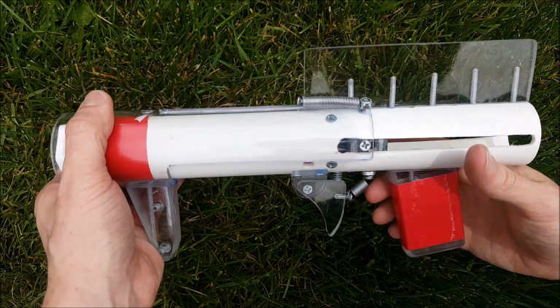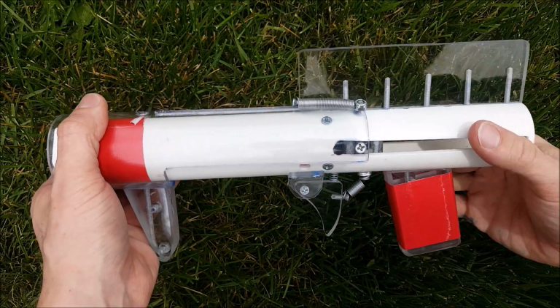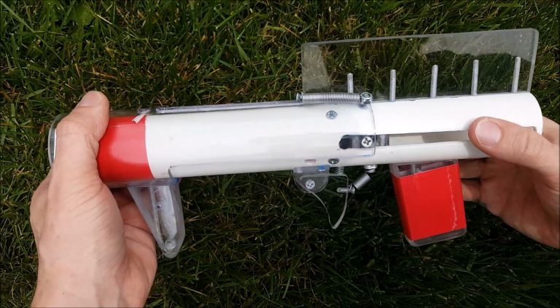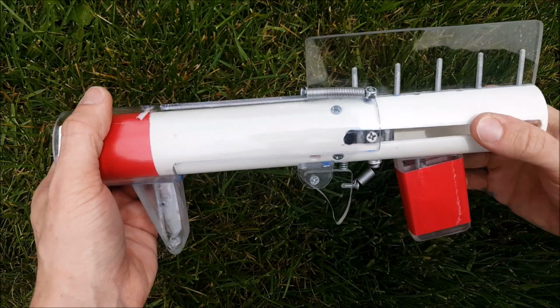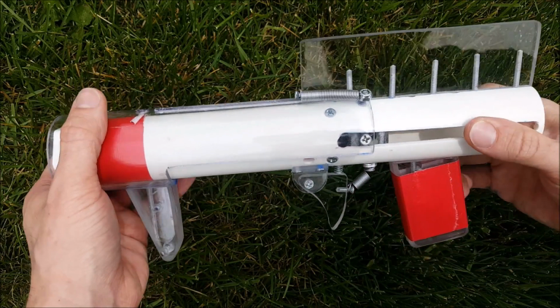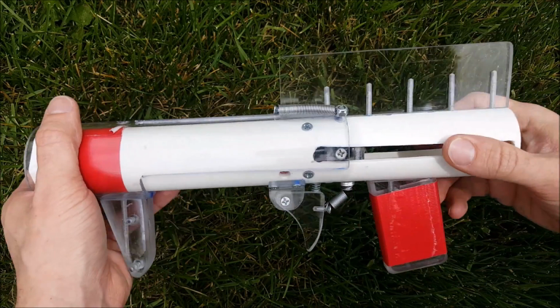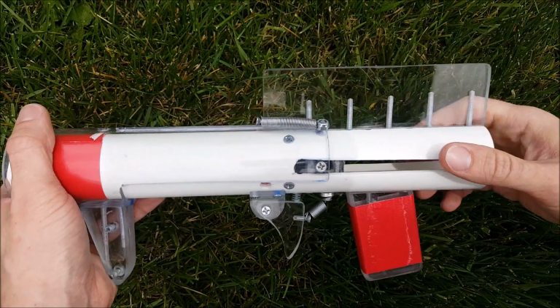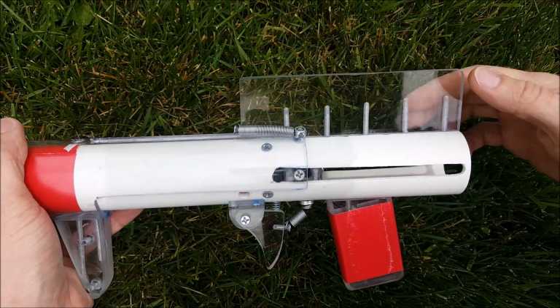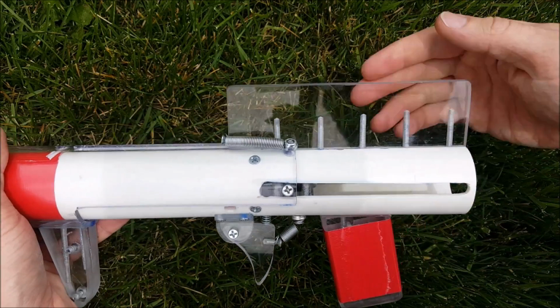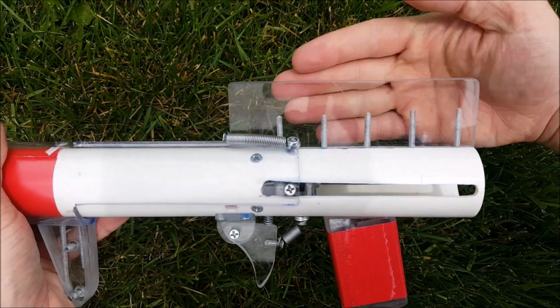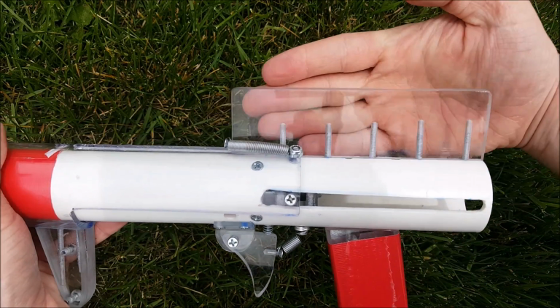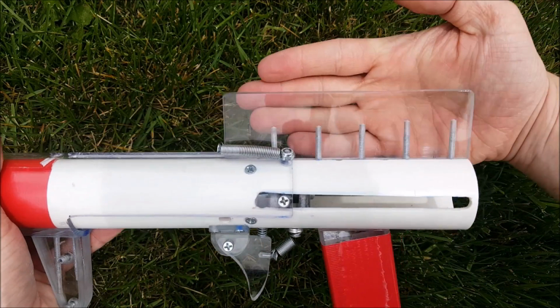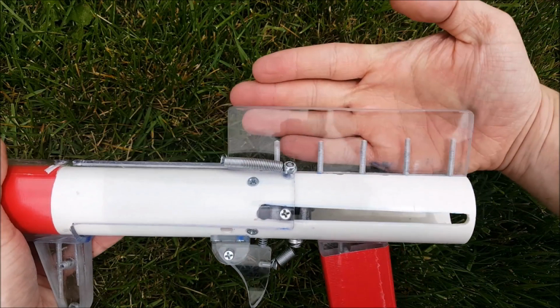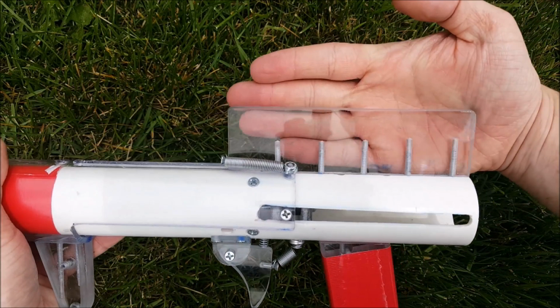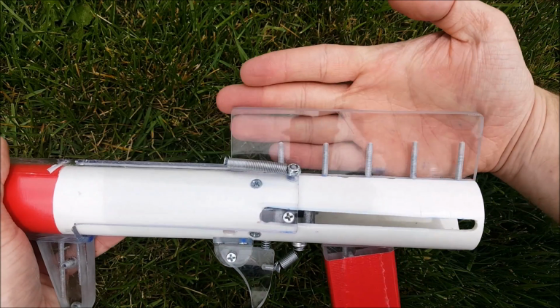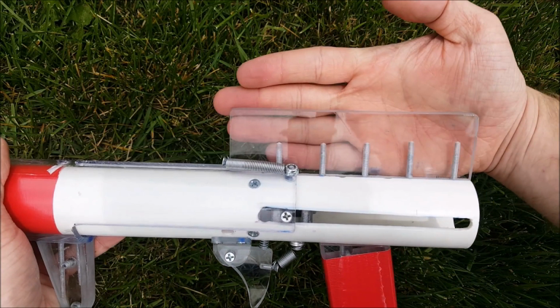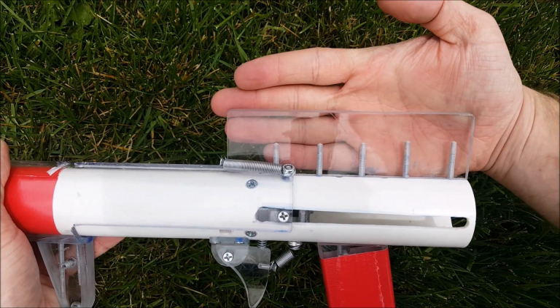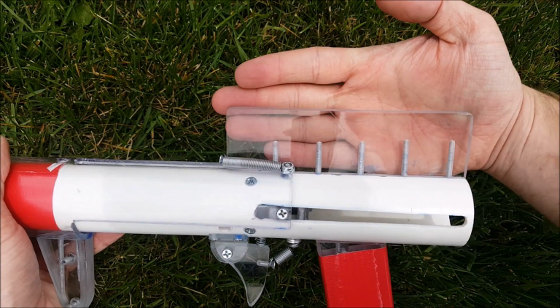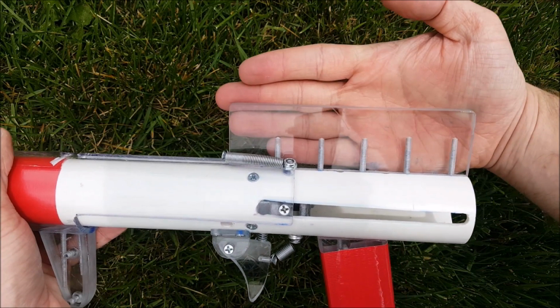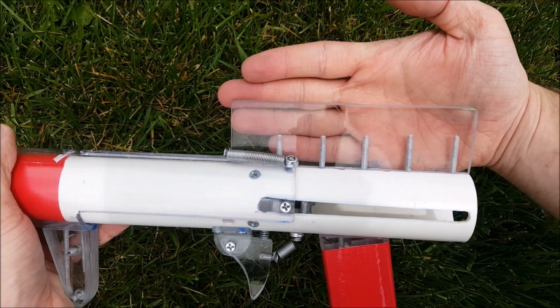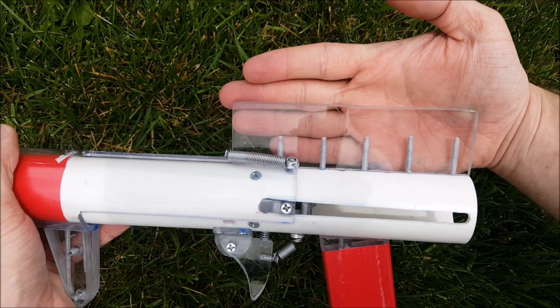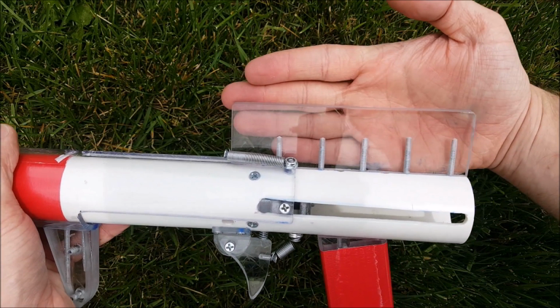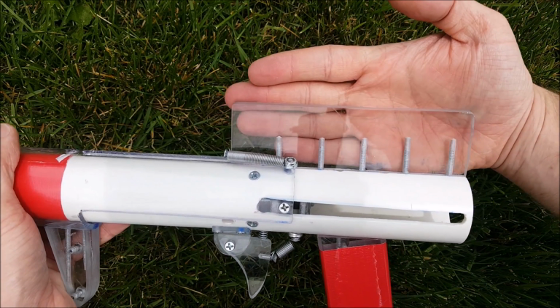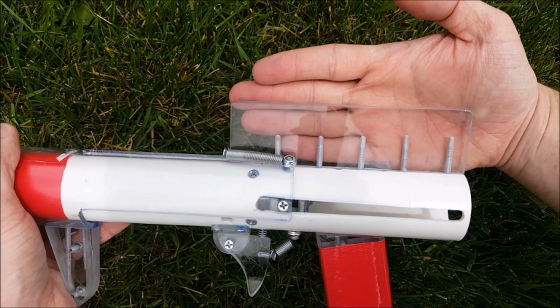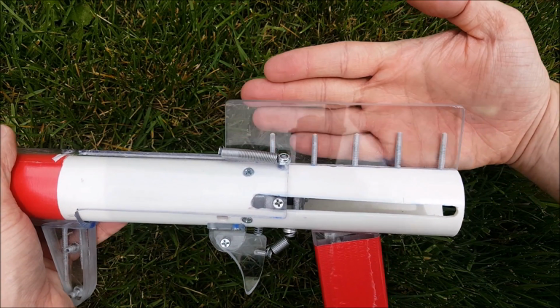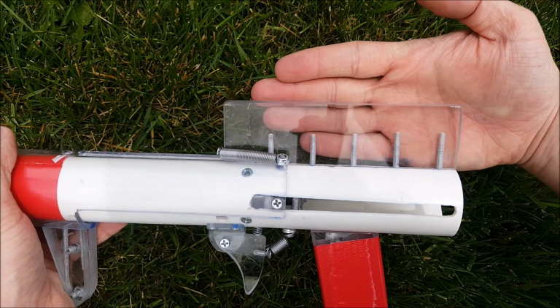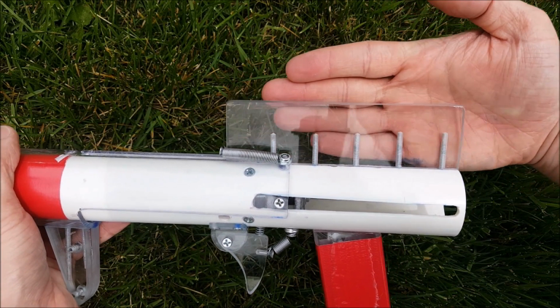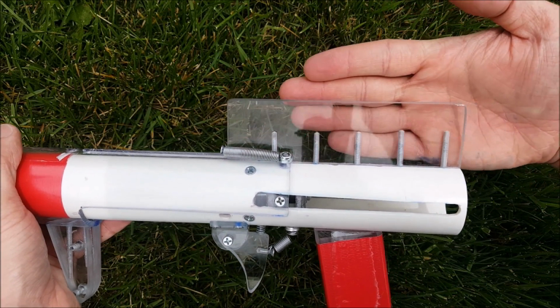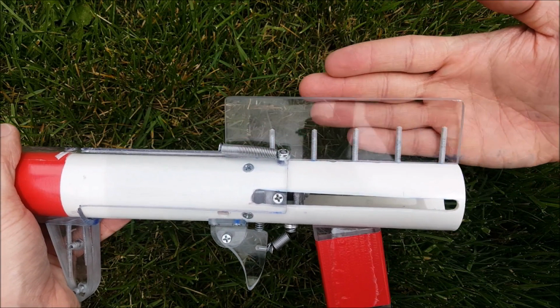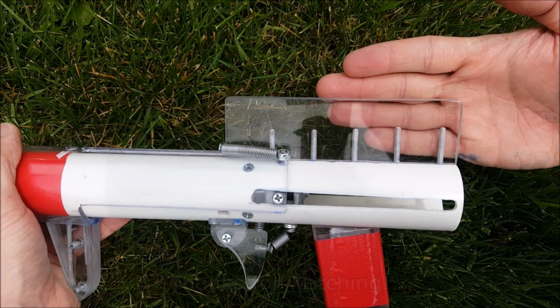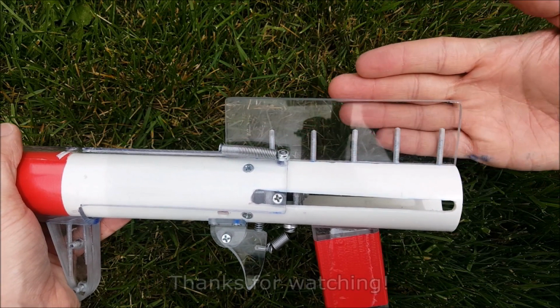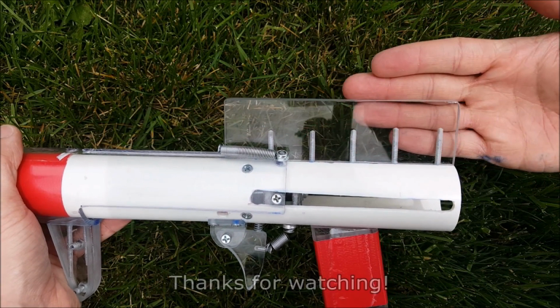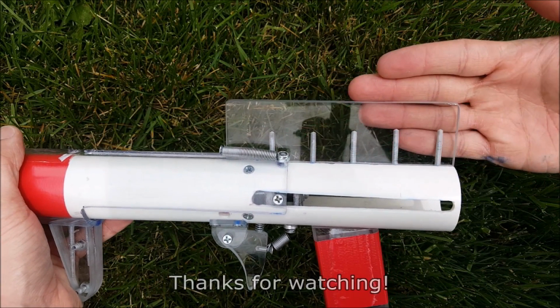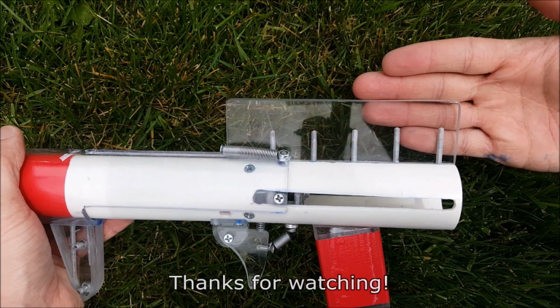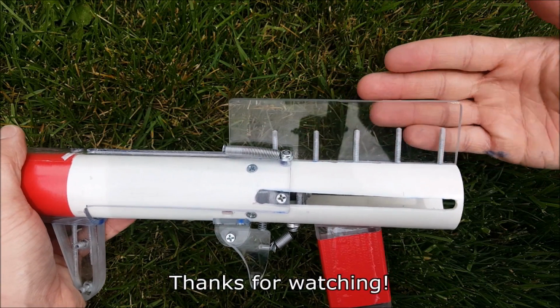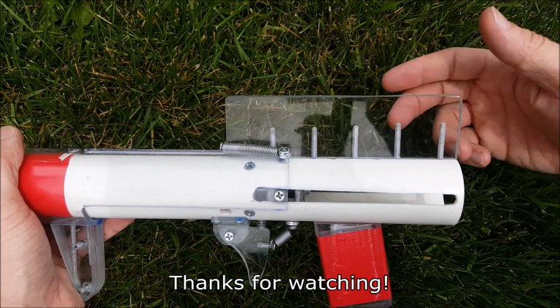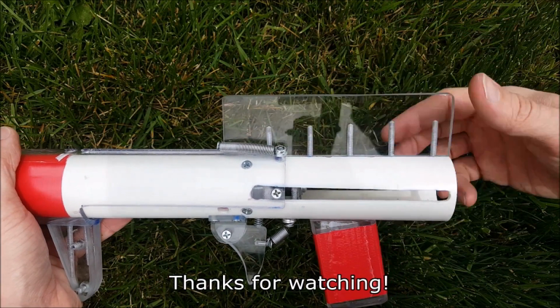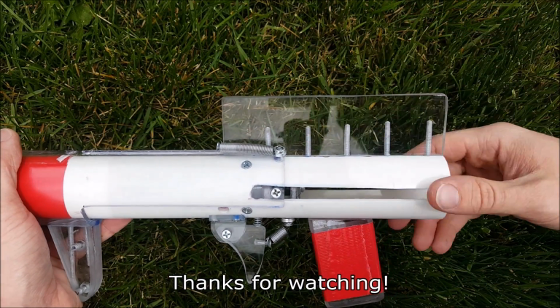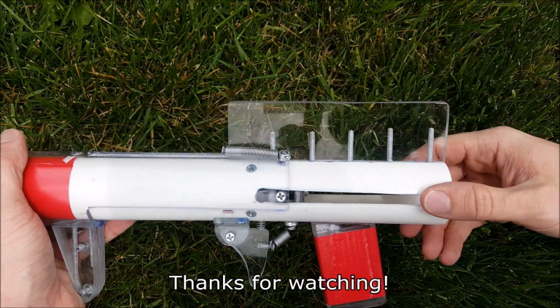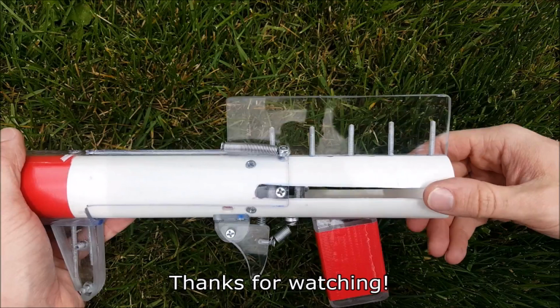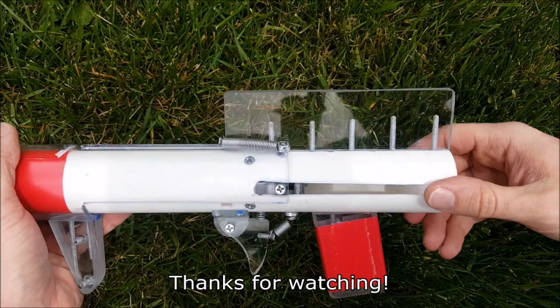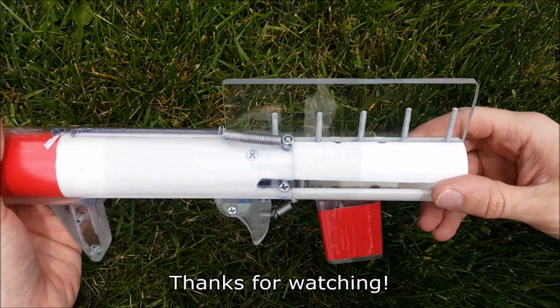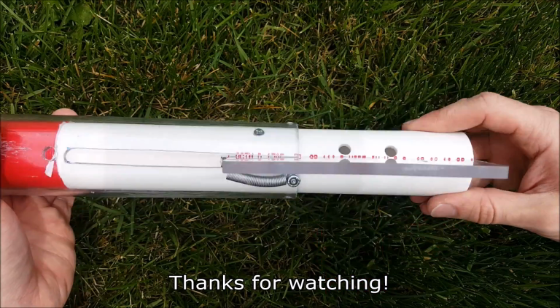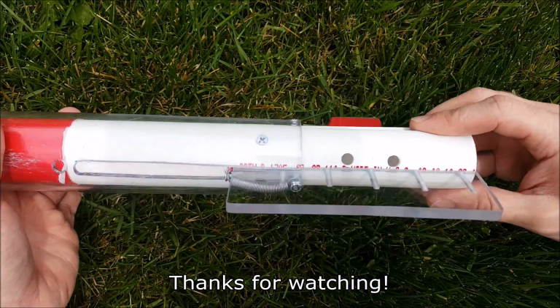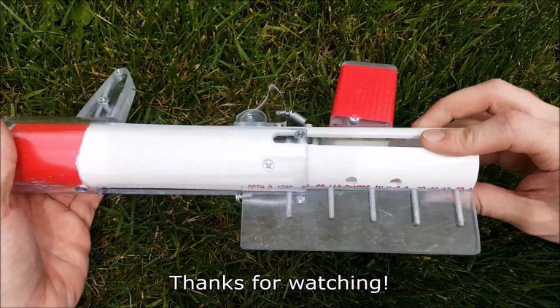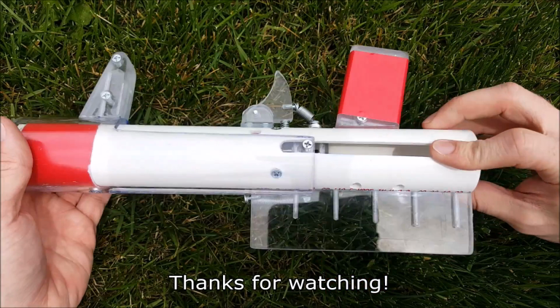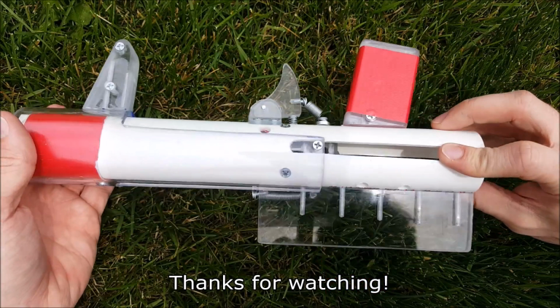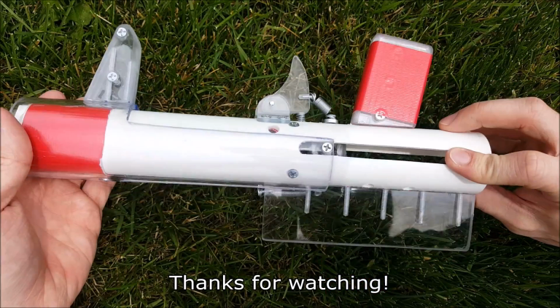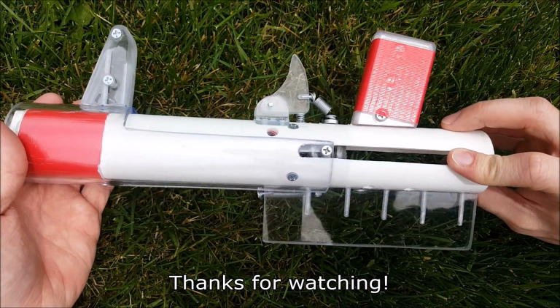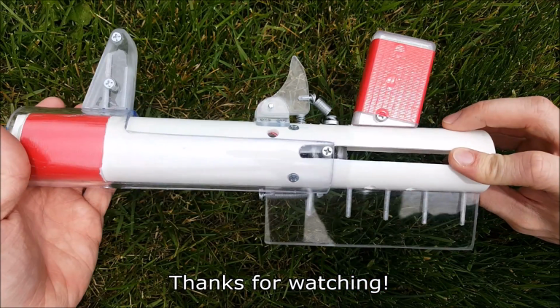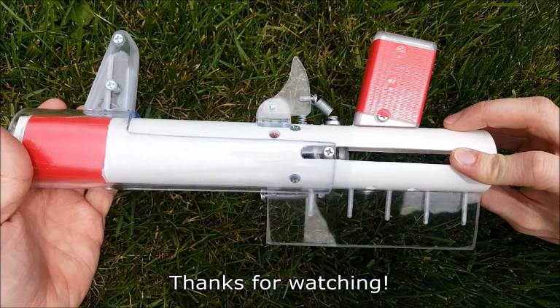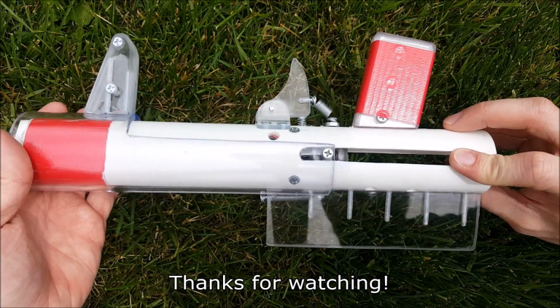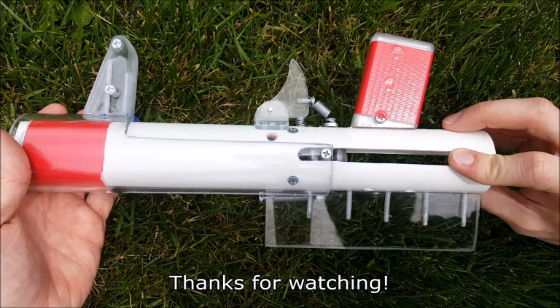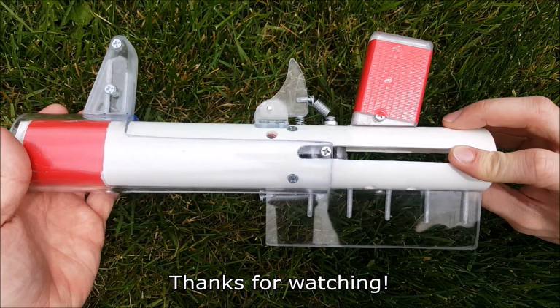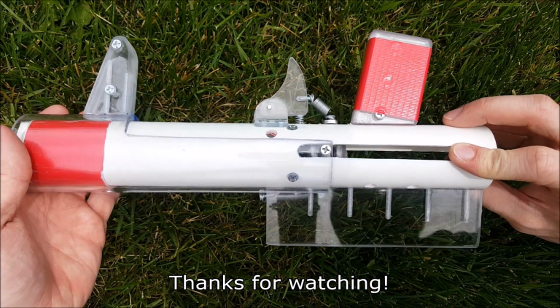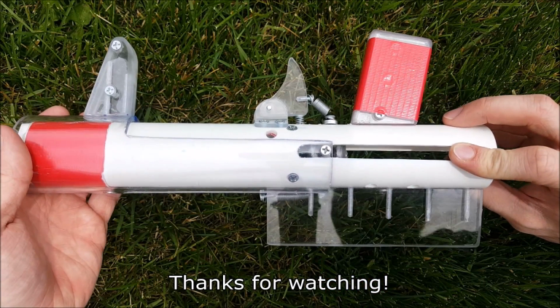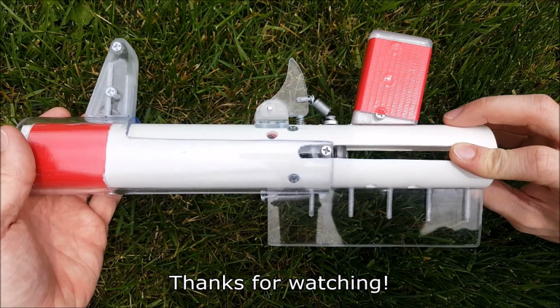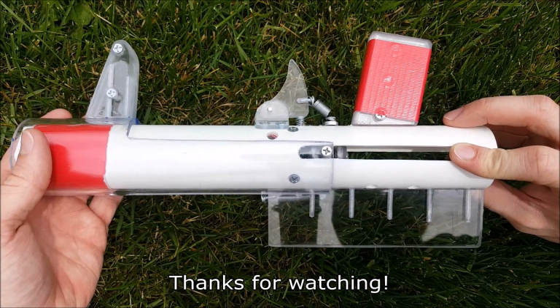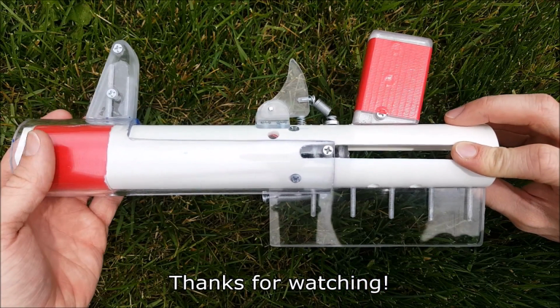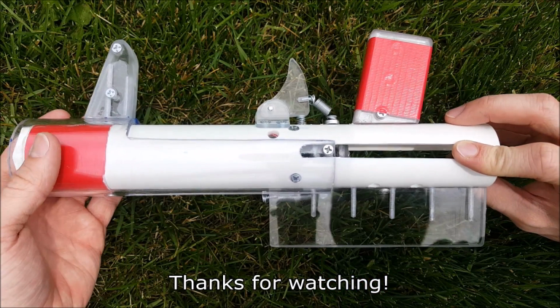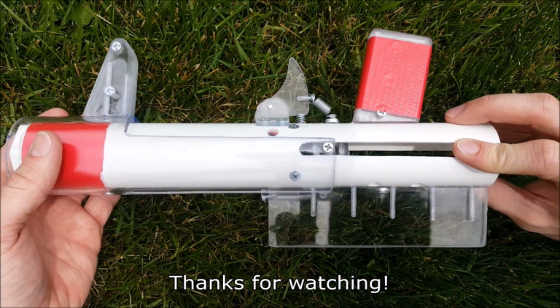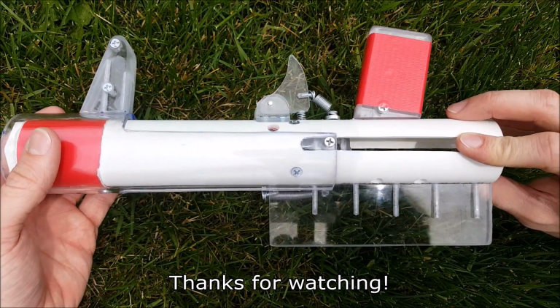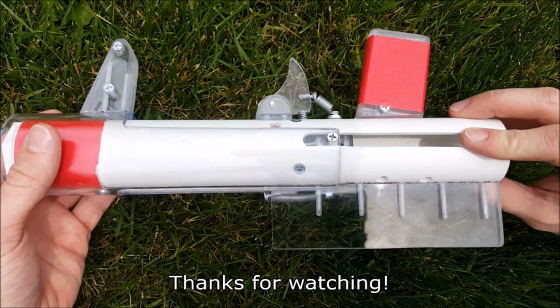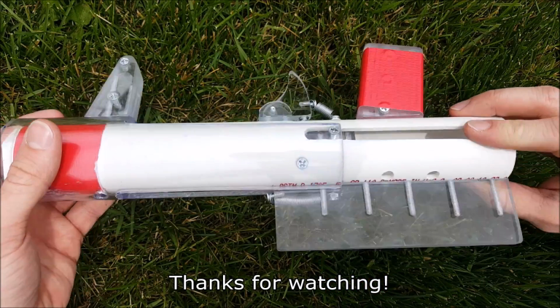I hope the gentleman likes his homemade blaster, and I hope you guys liked the opportunity to take a look at it as well. Have a nice day.